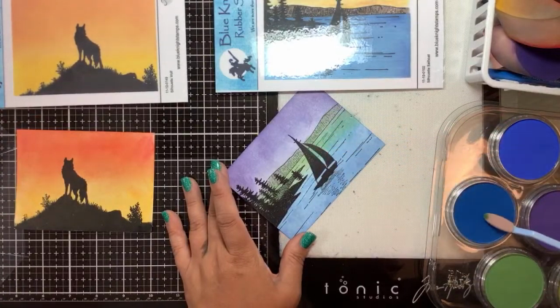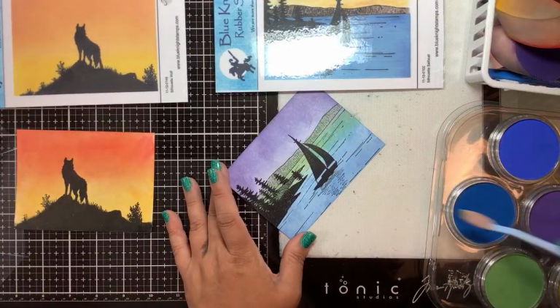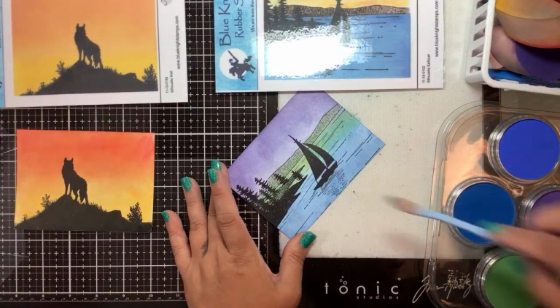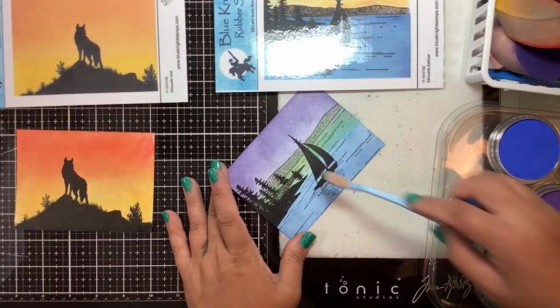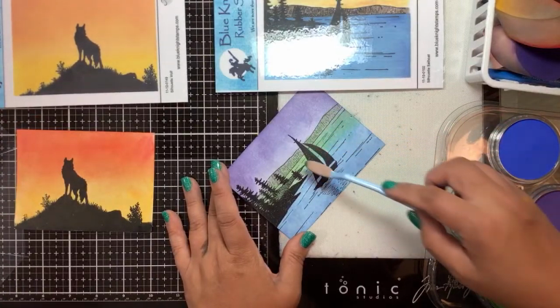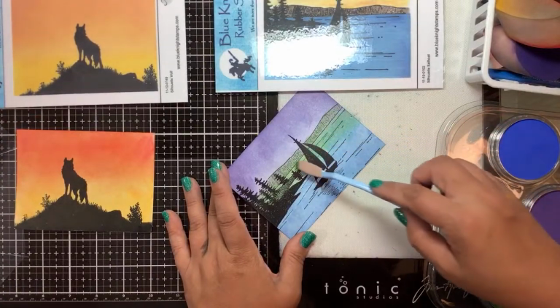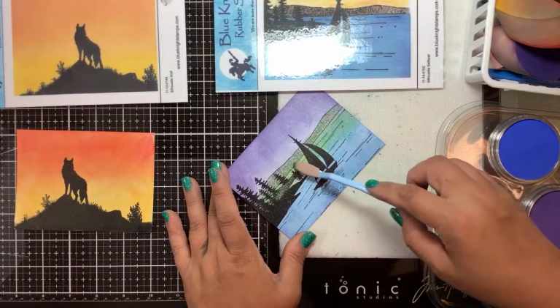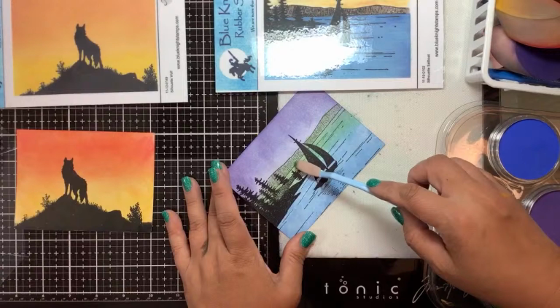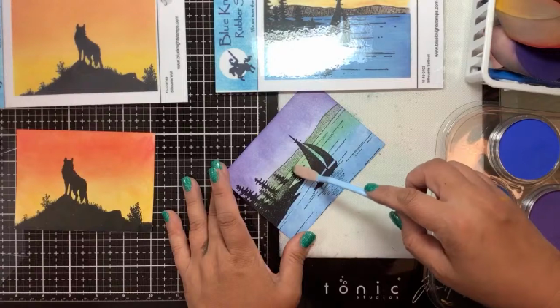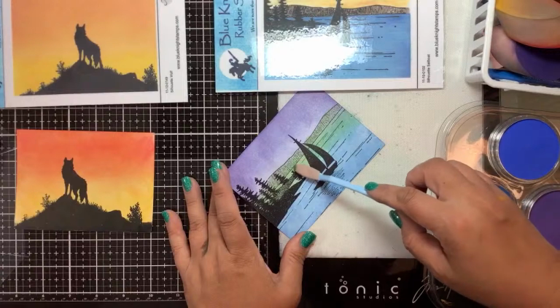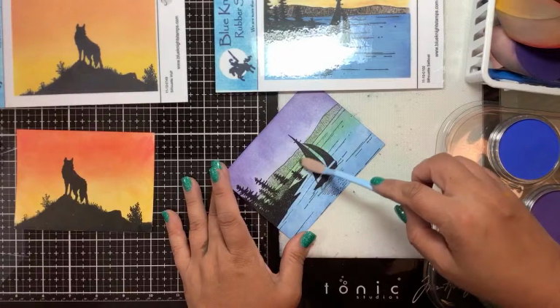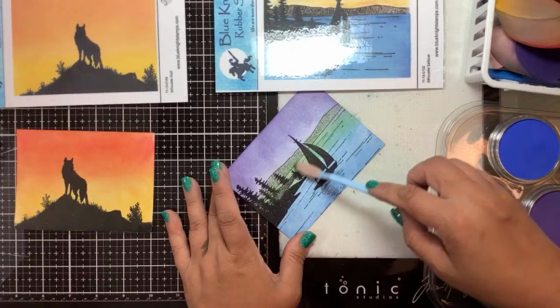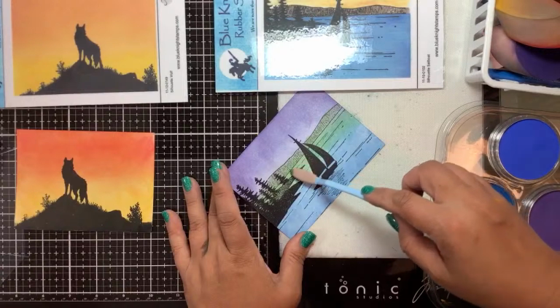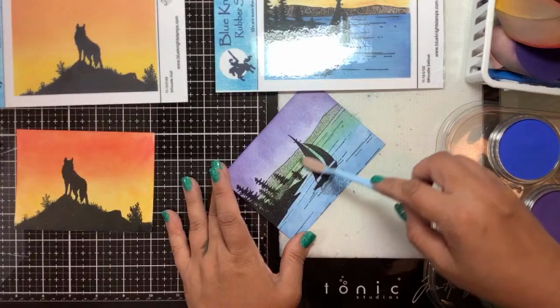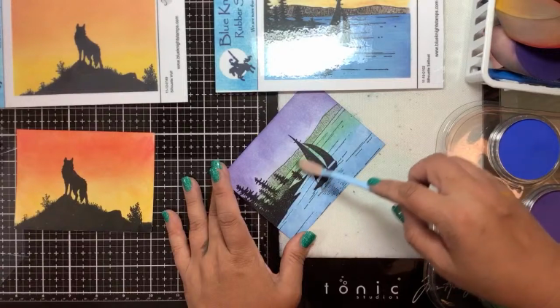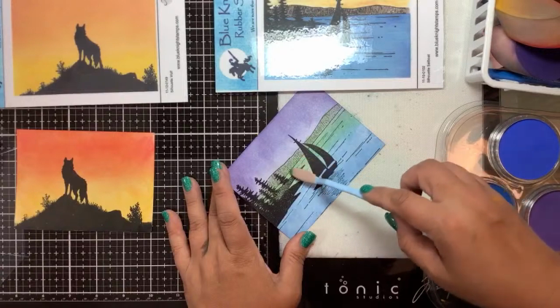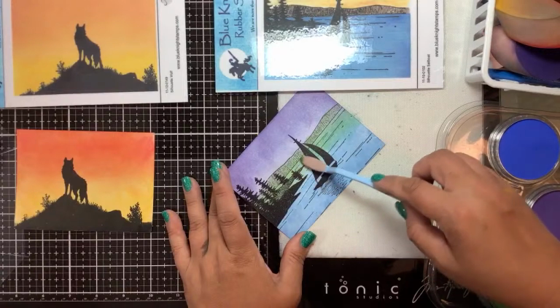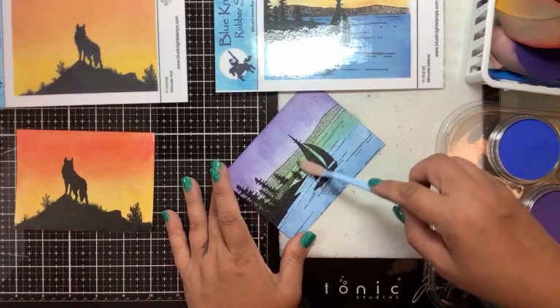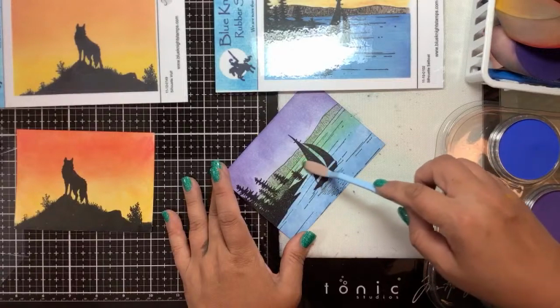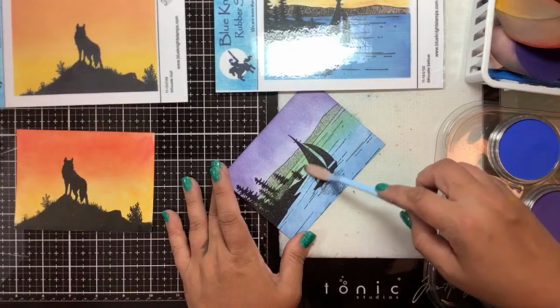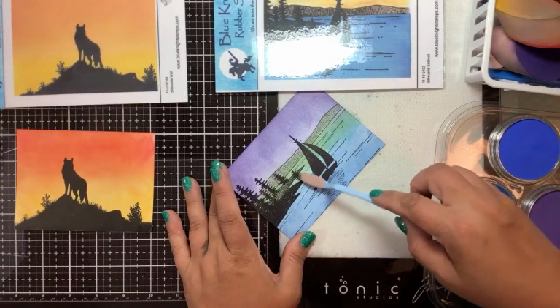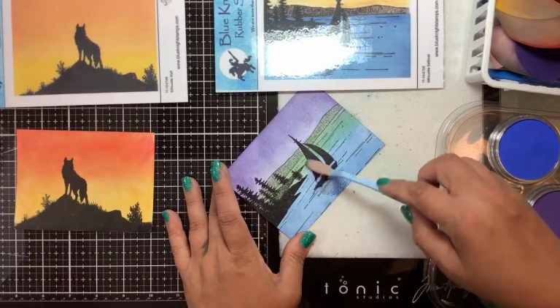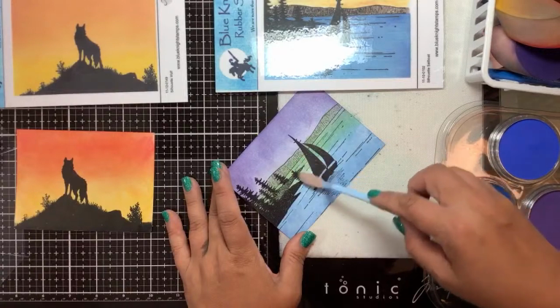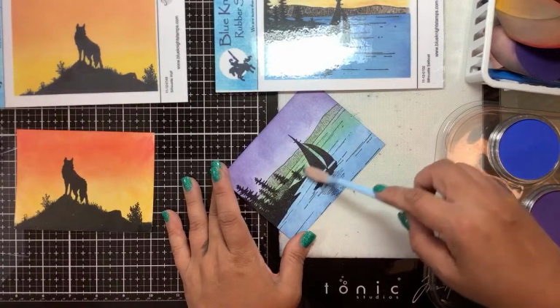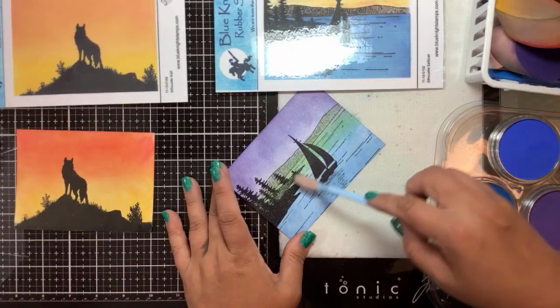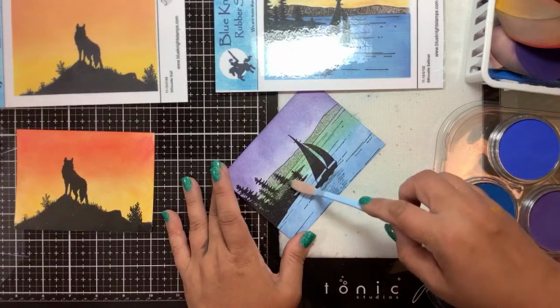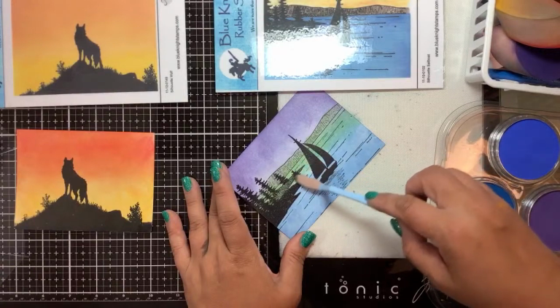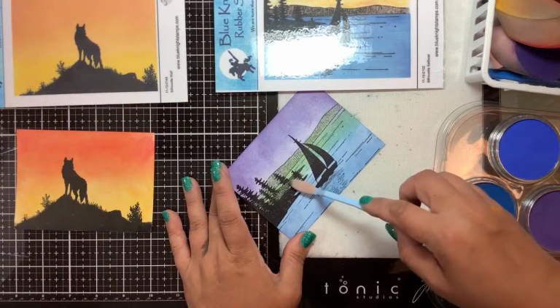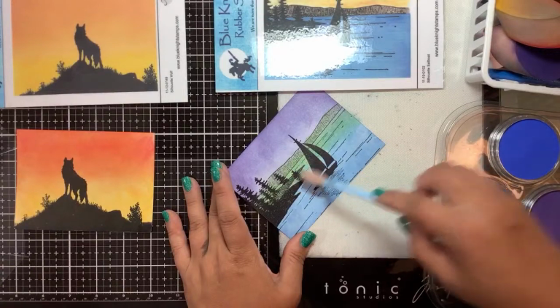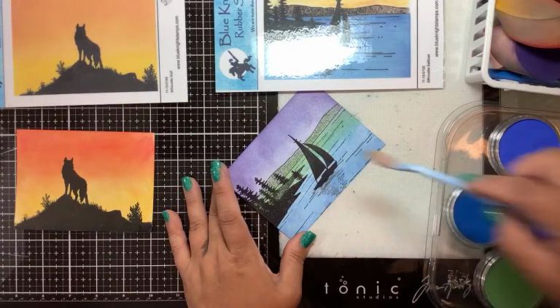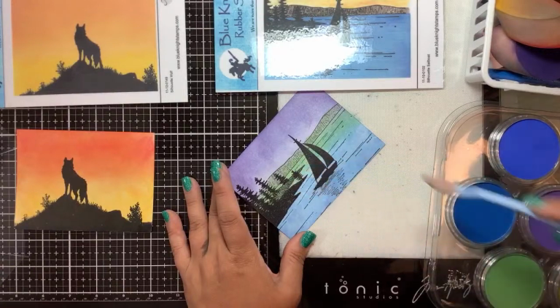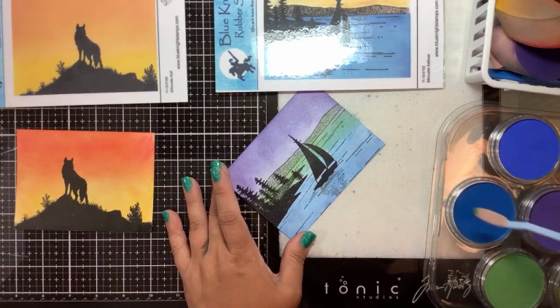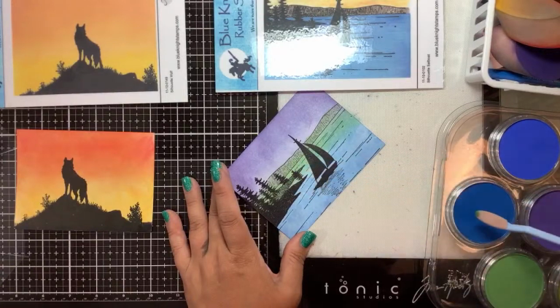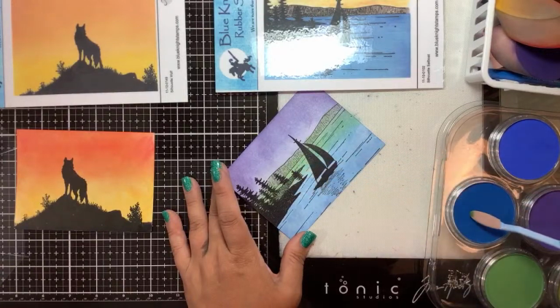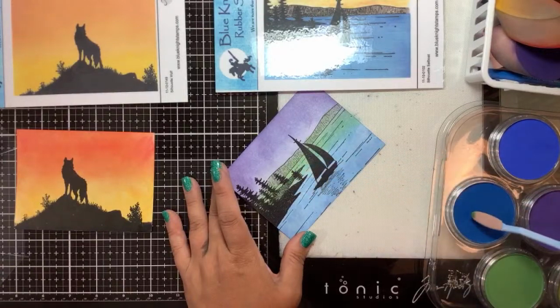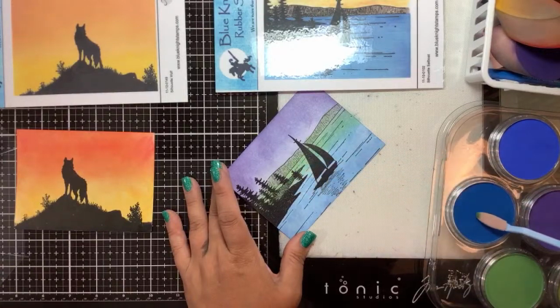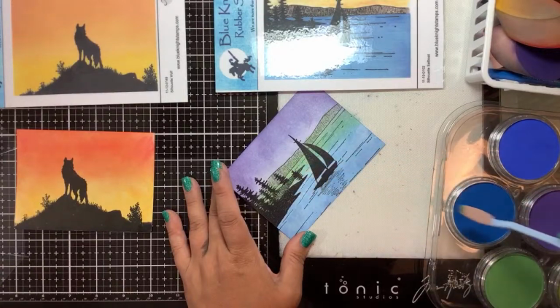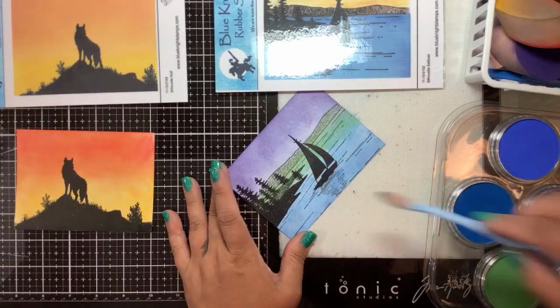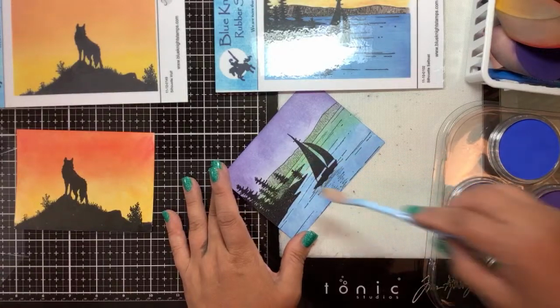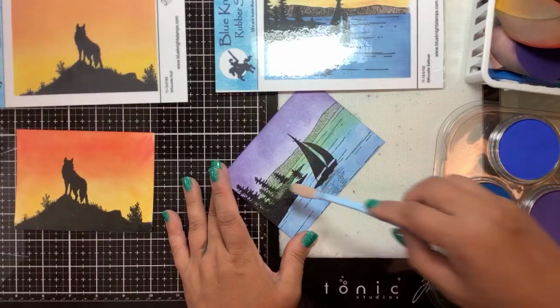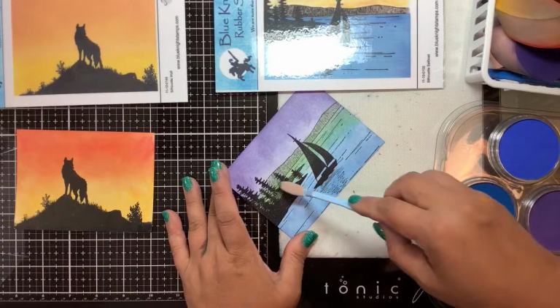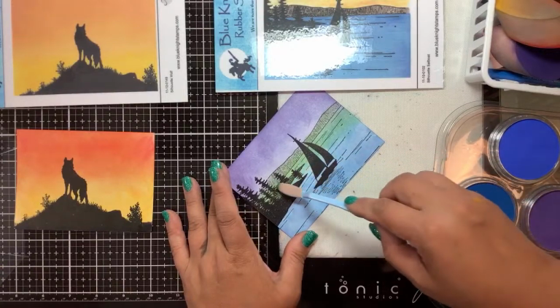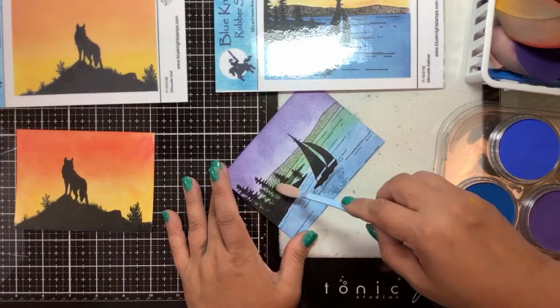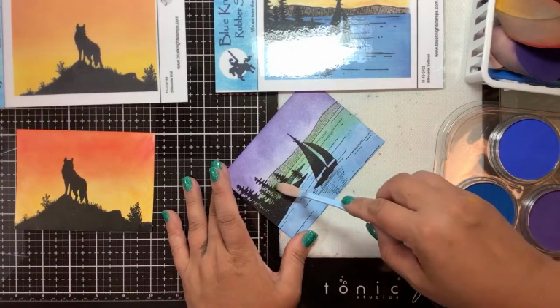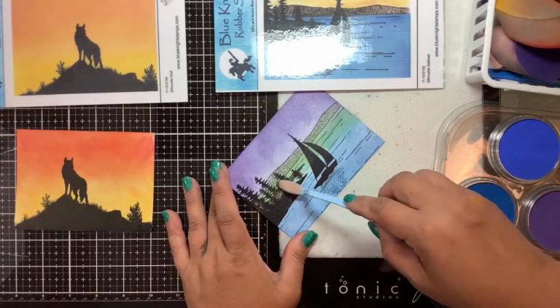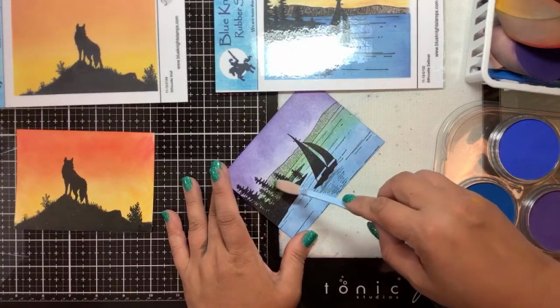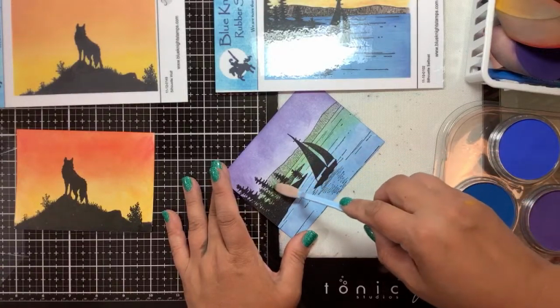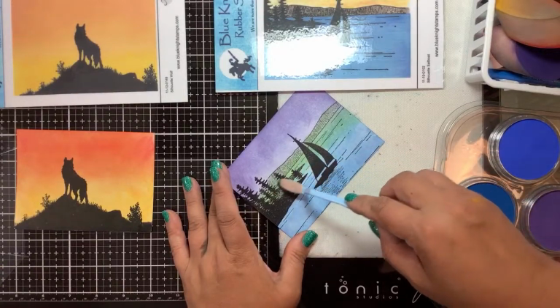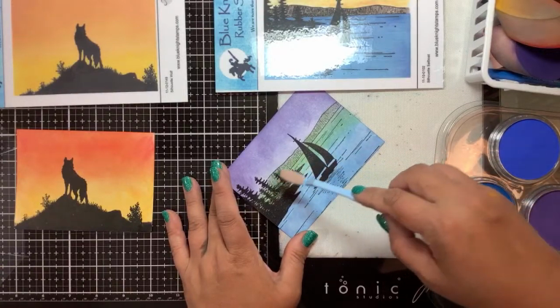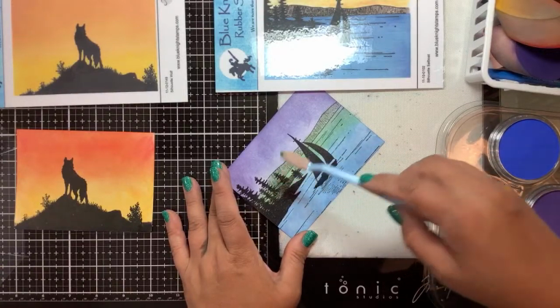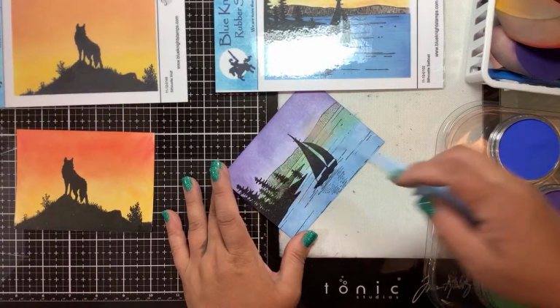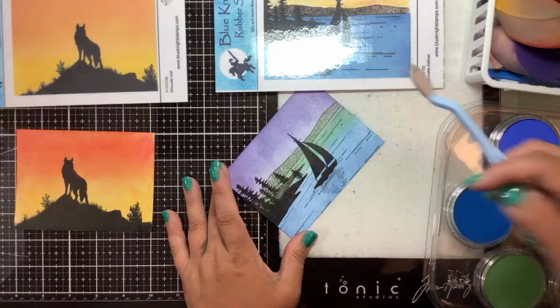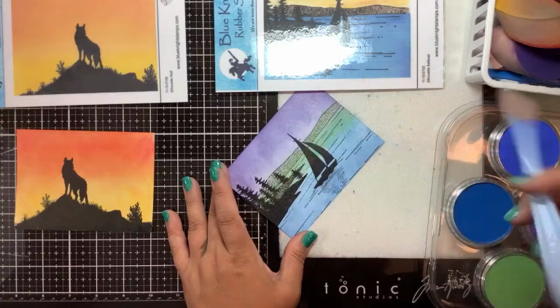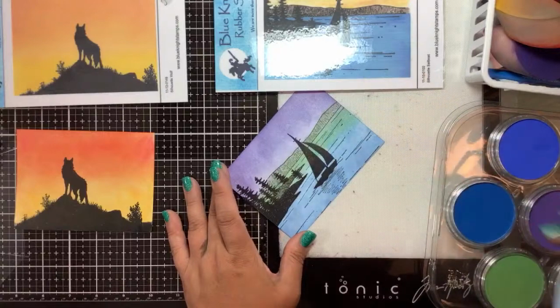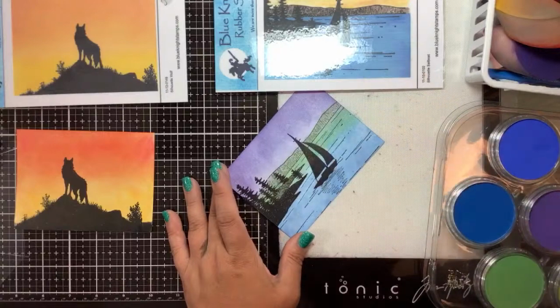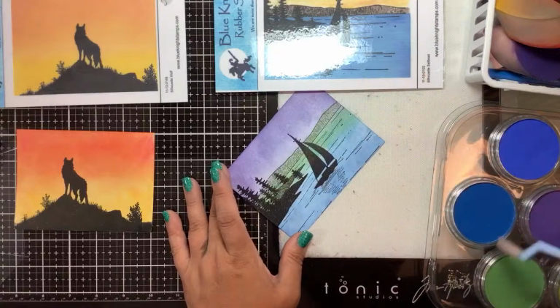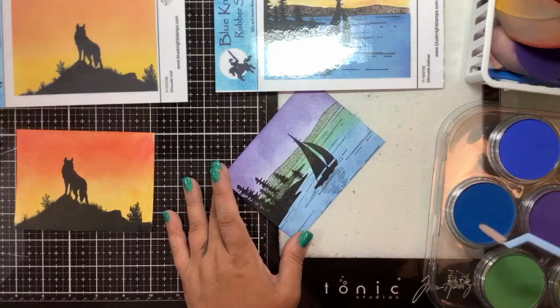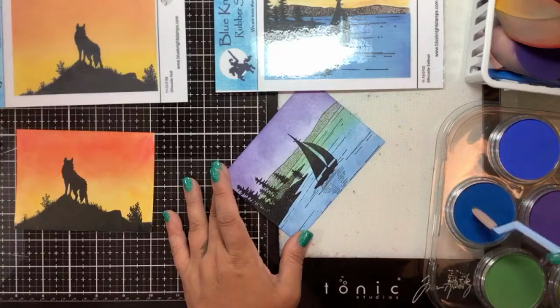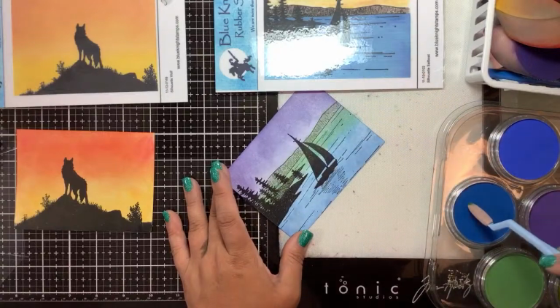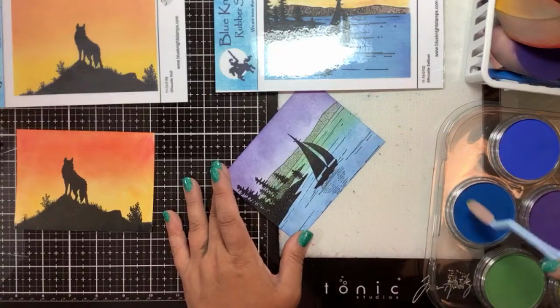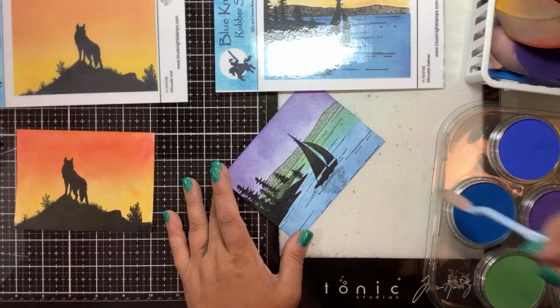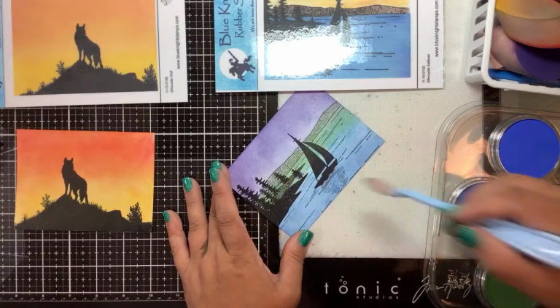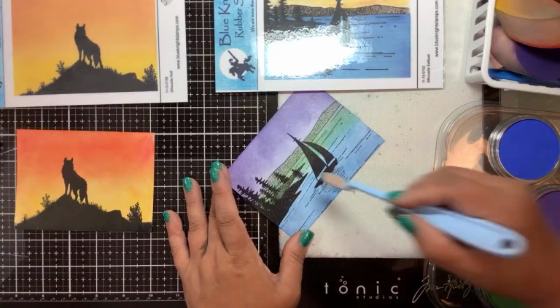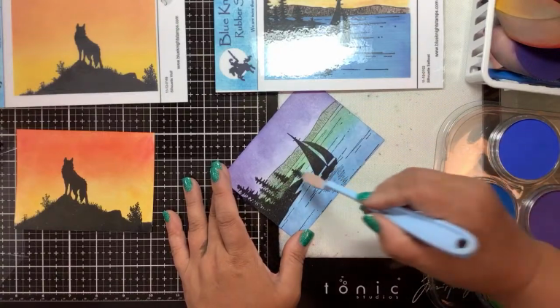I'm going in with some more blue here to make my water more blue.